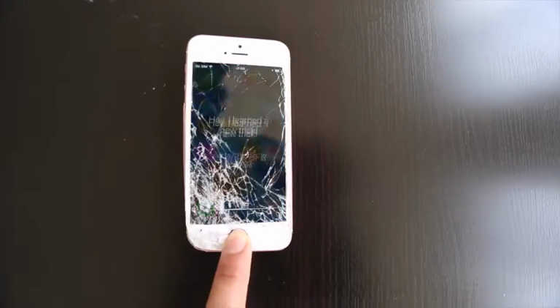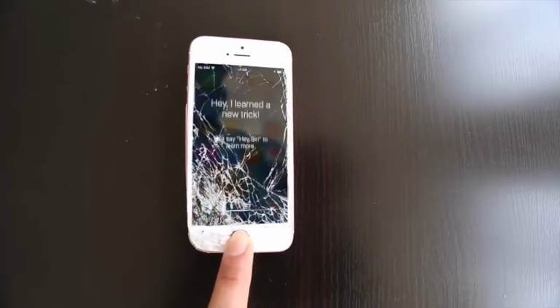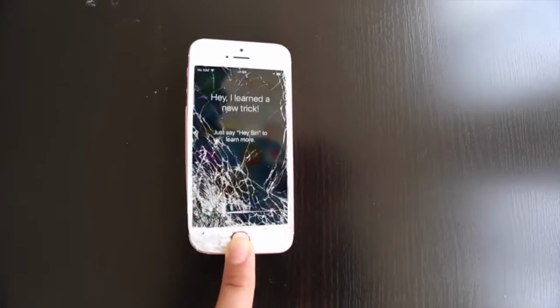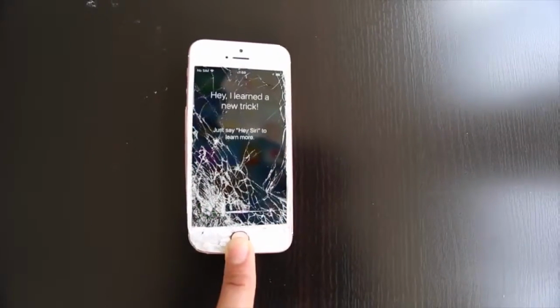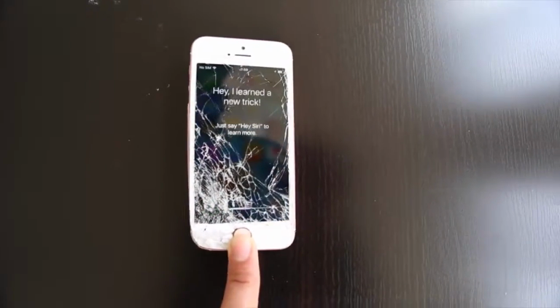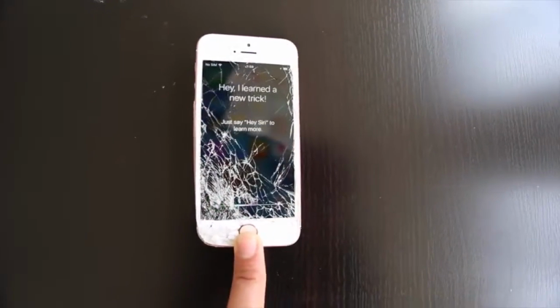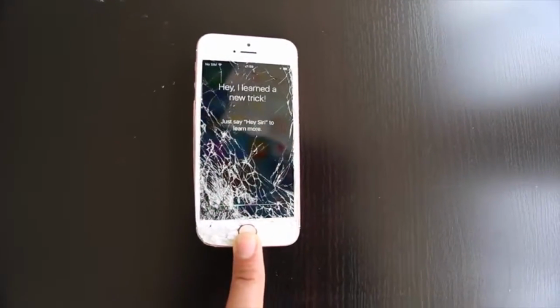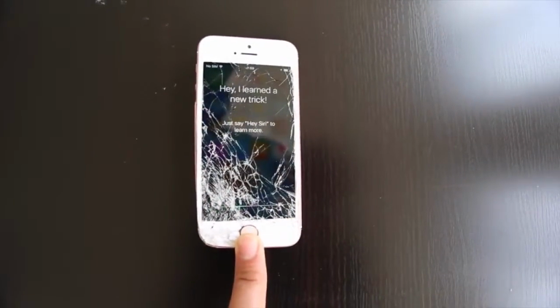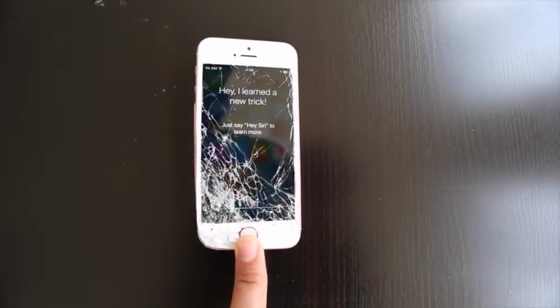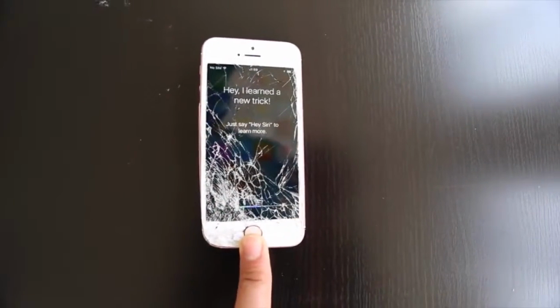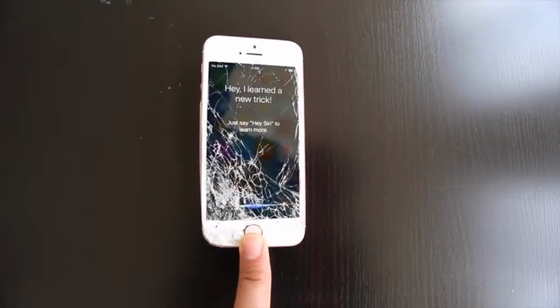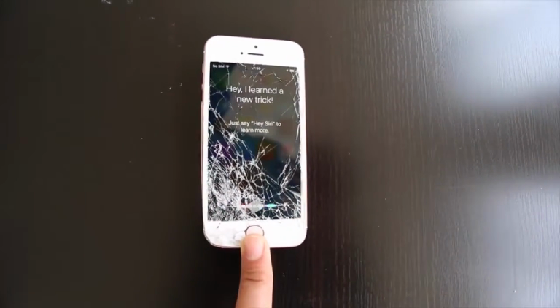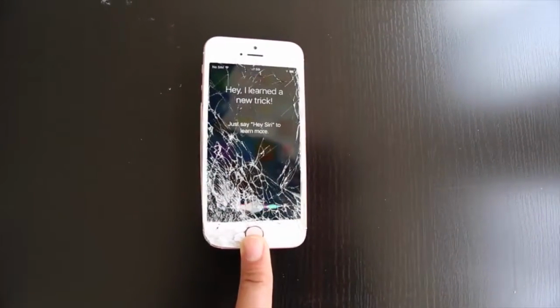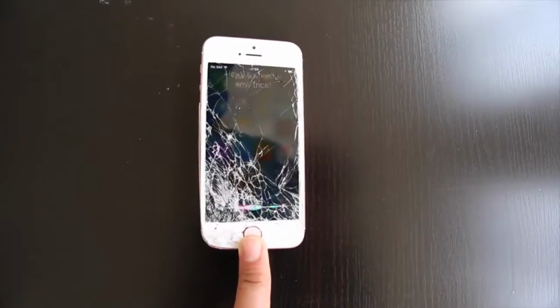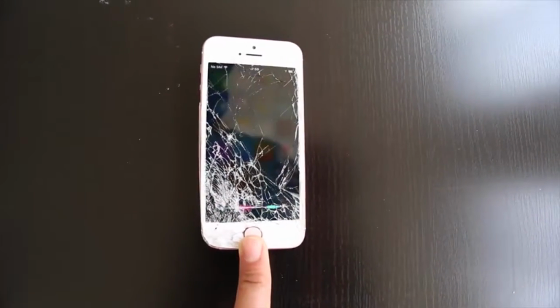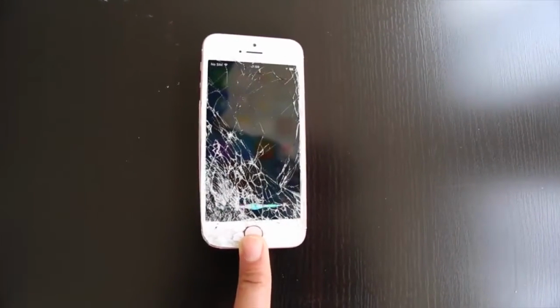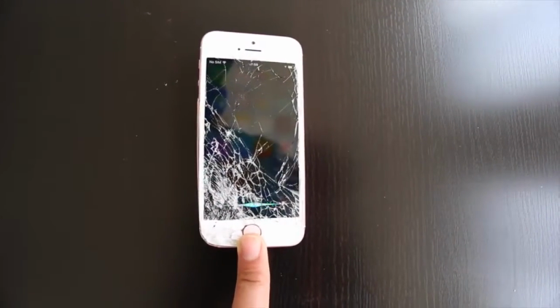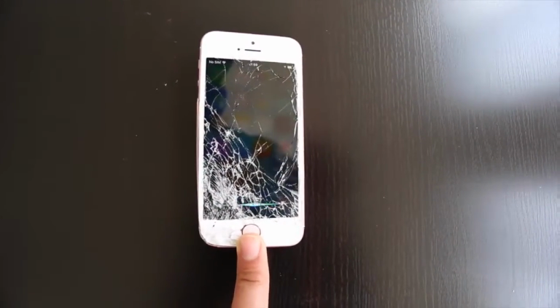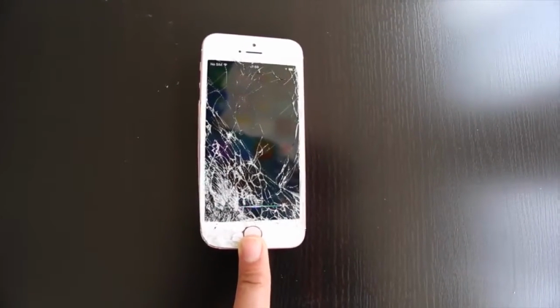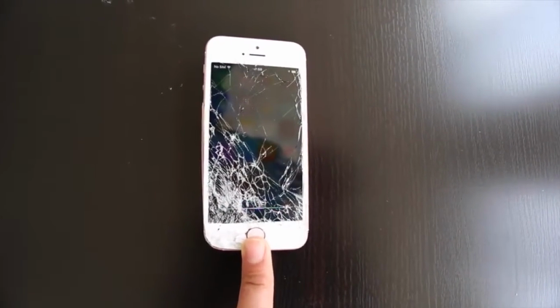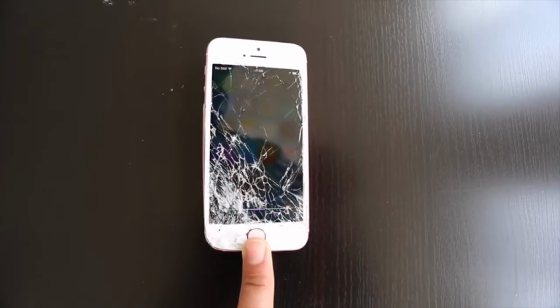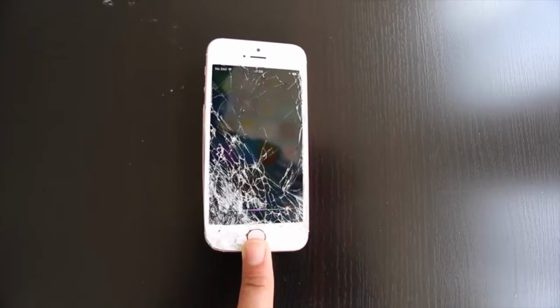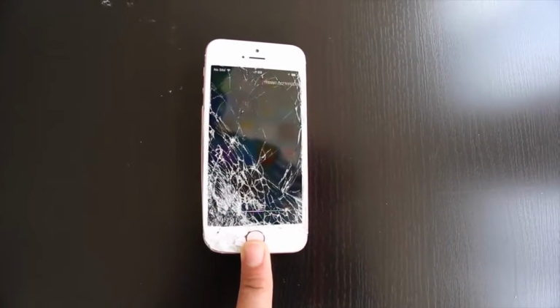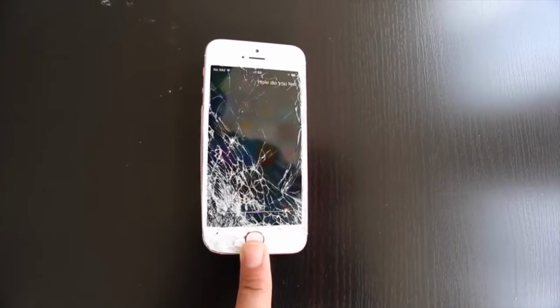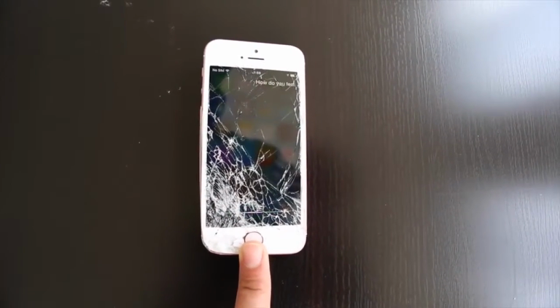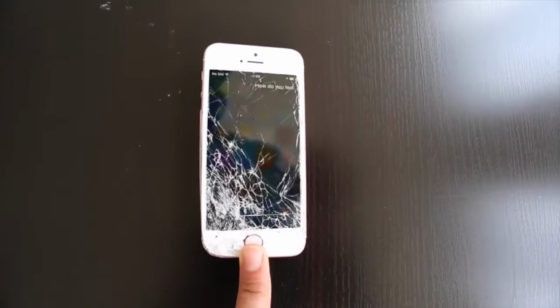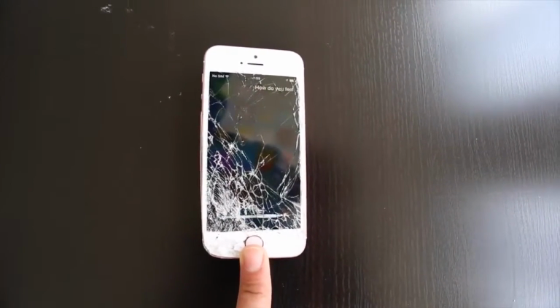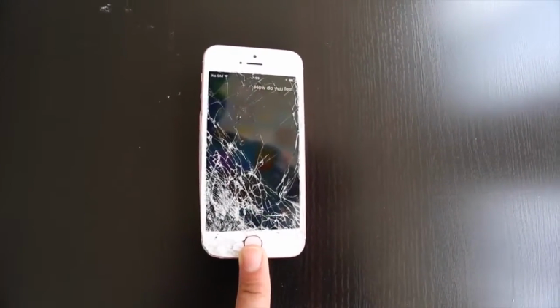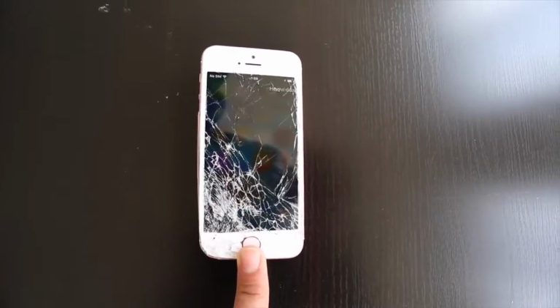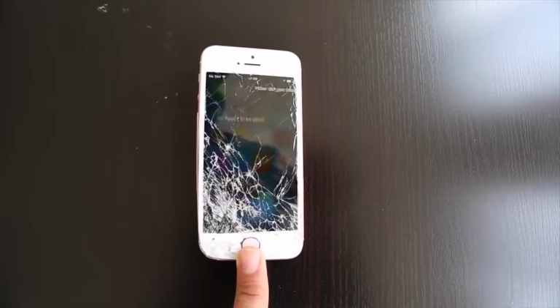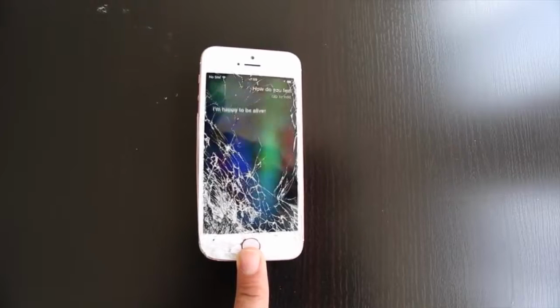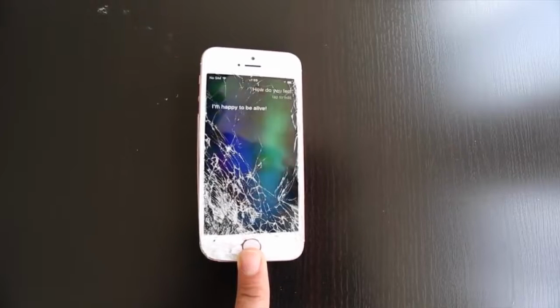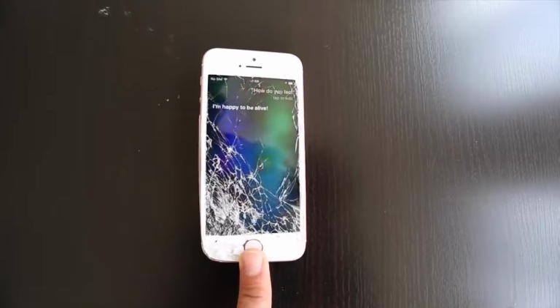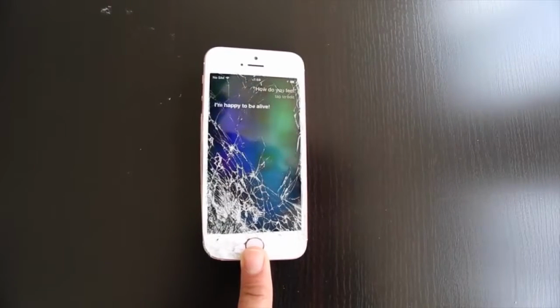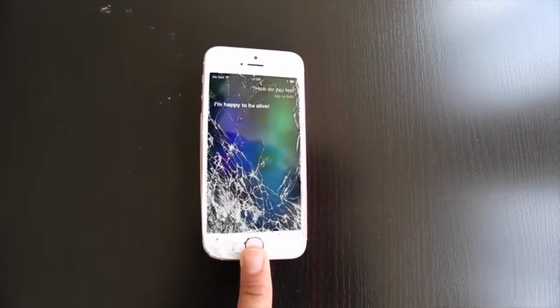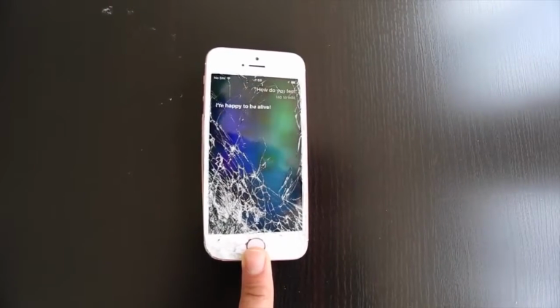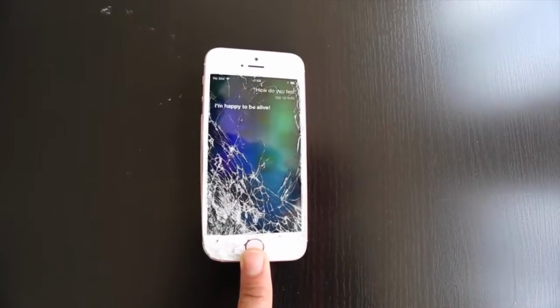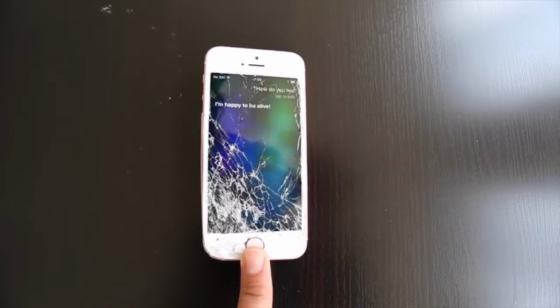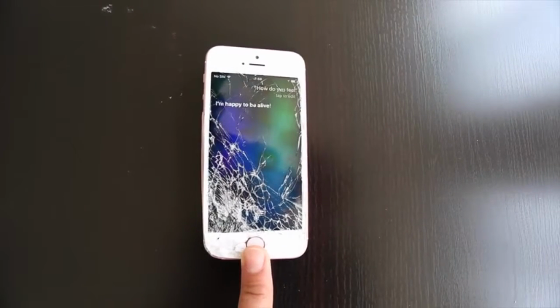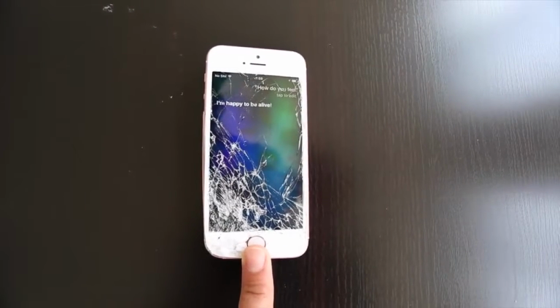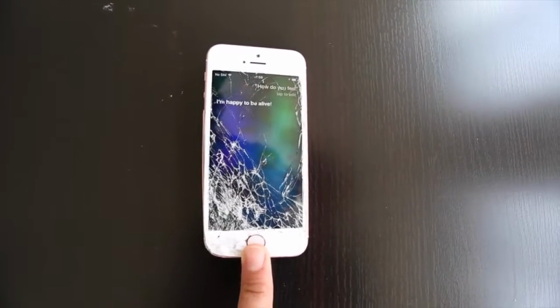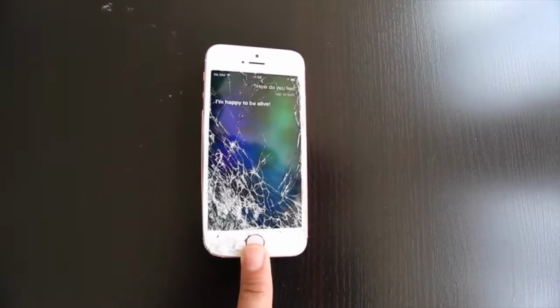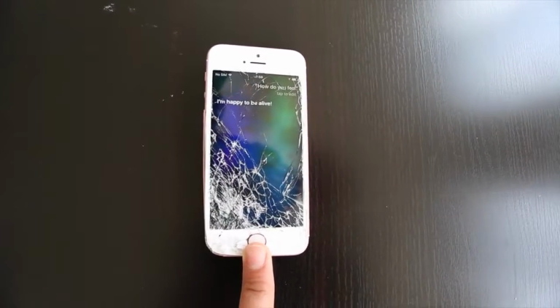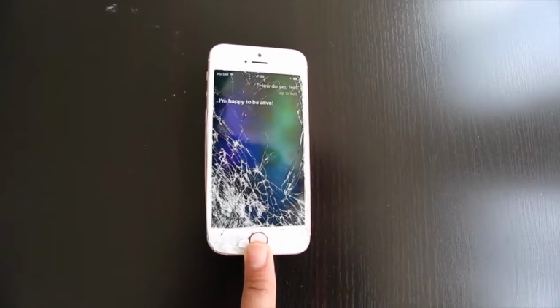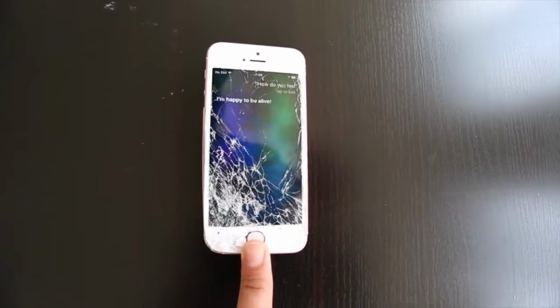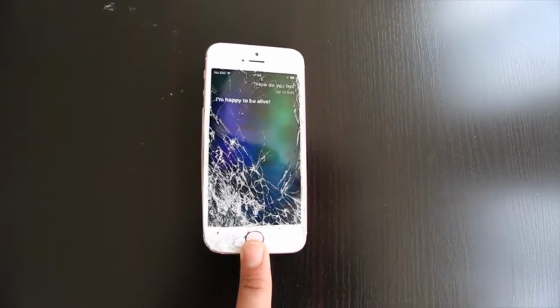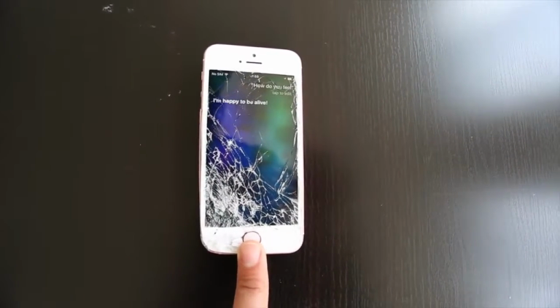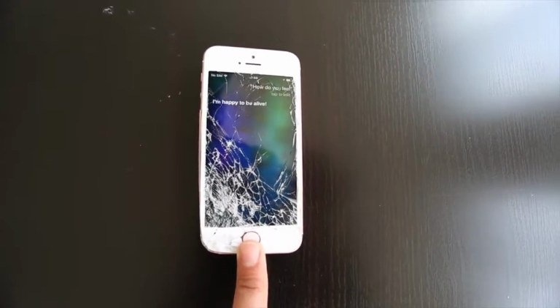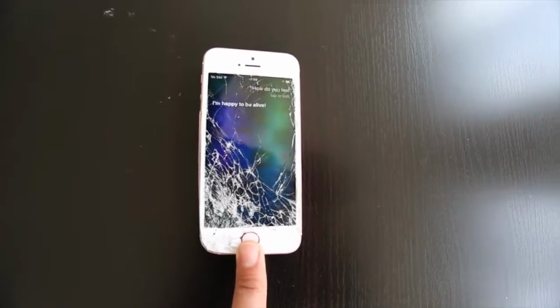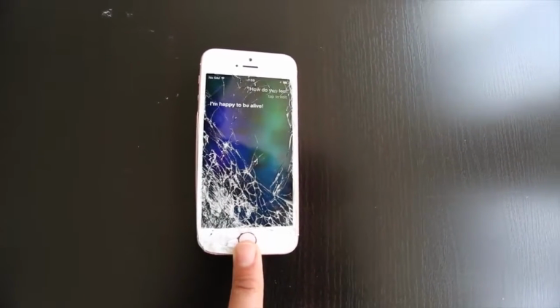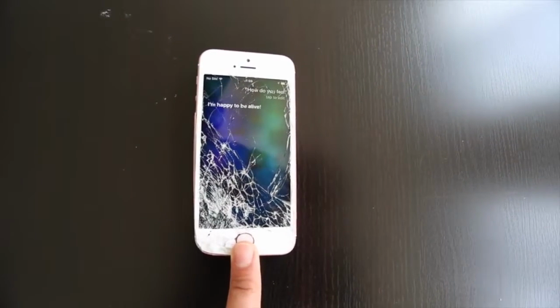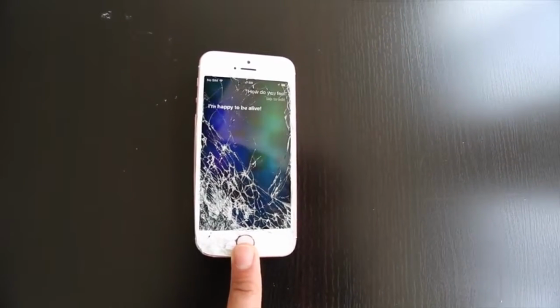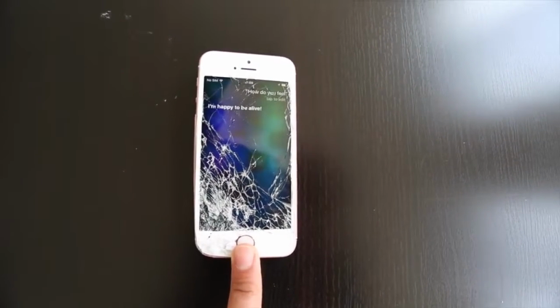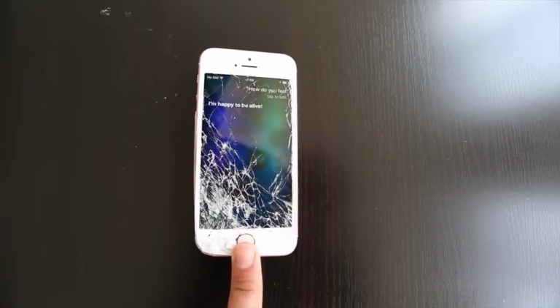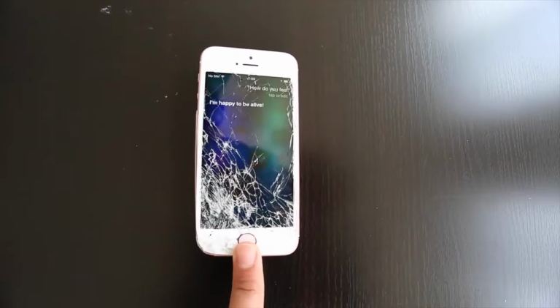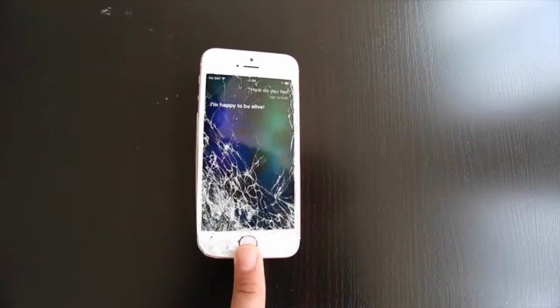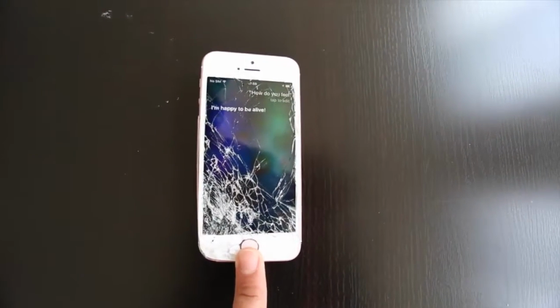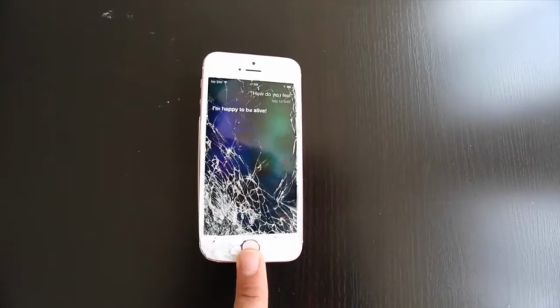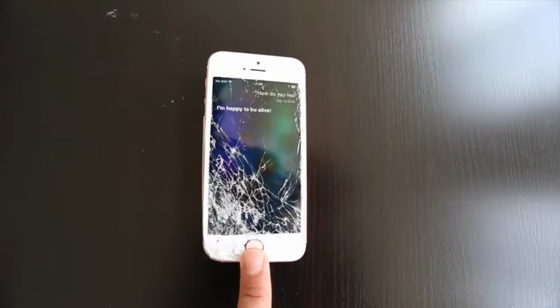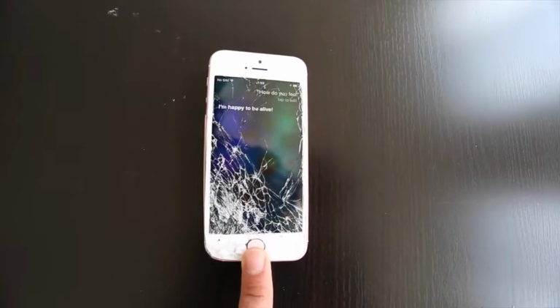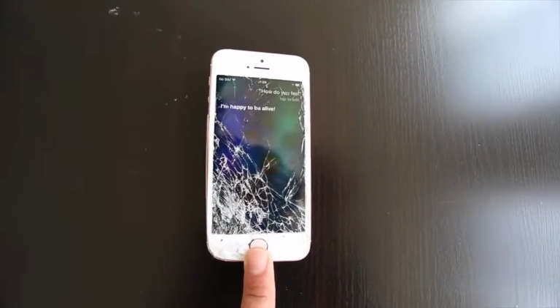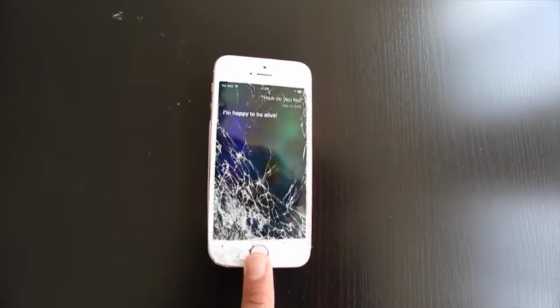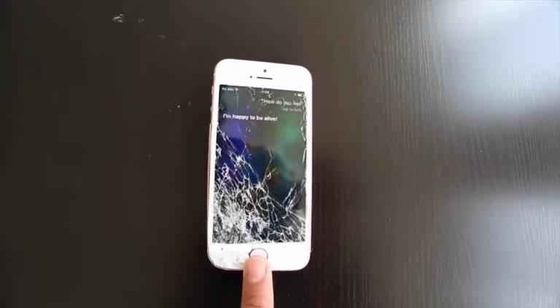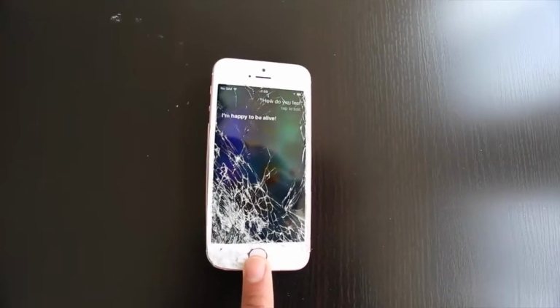Hey Siri, are you alive? That really hurt. I am glad this experiment is over. I am just happy to be alive.